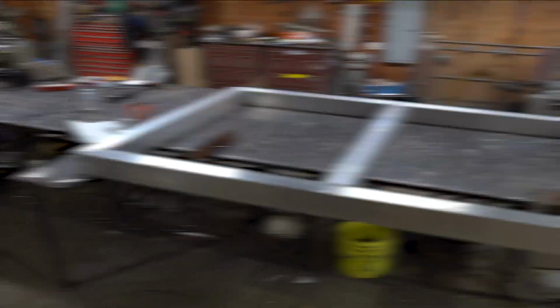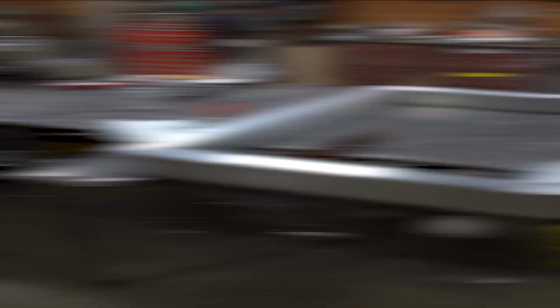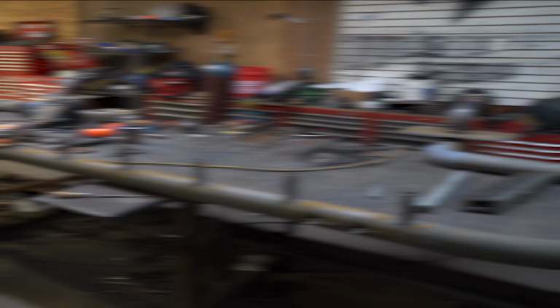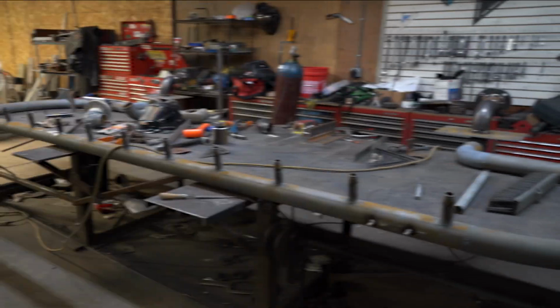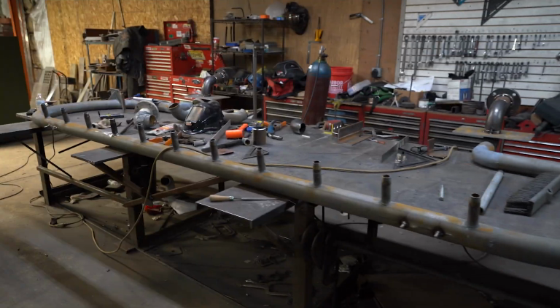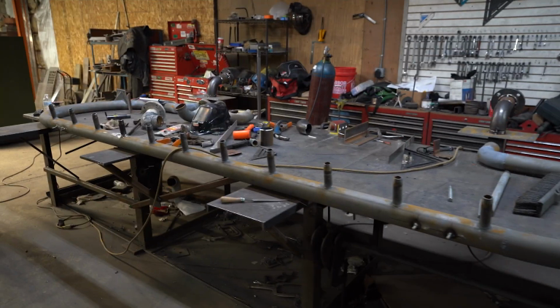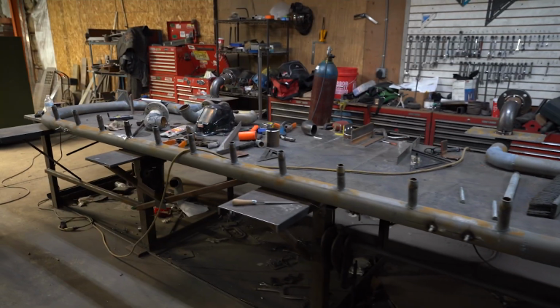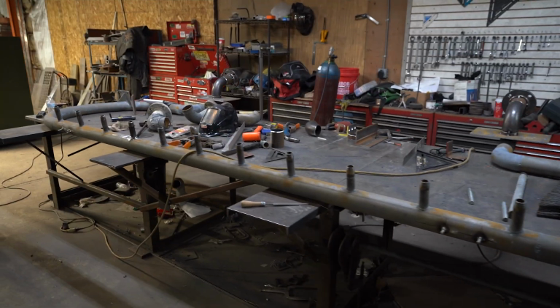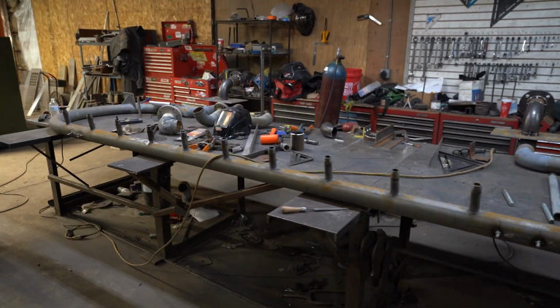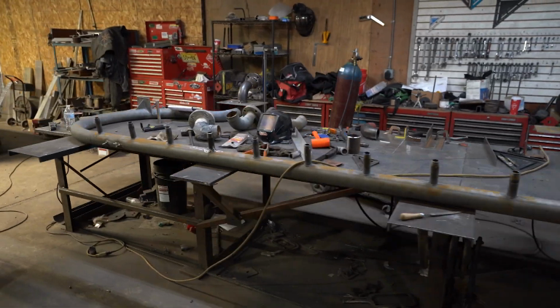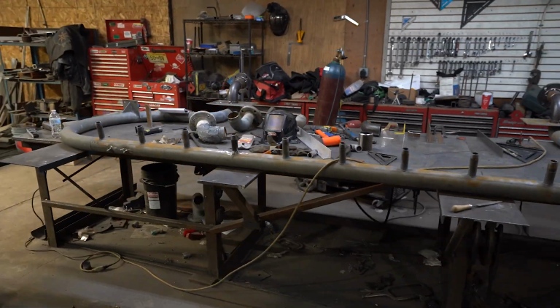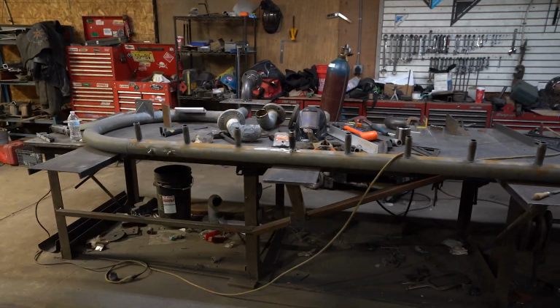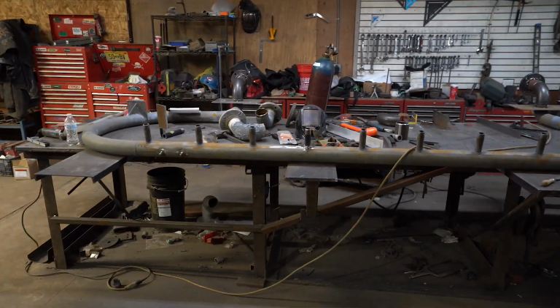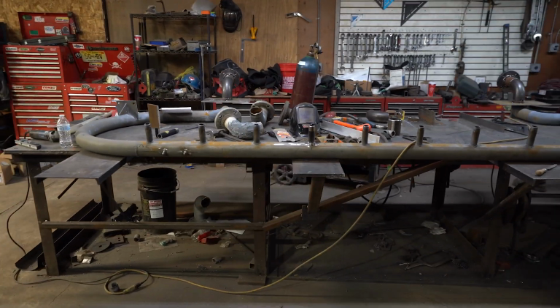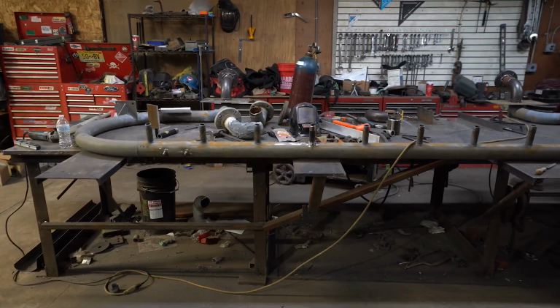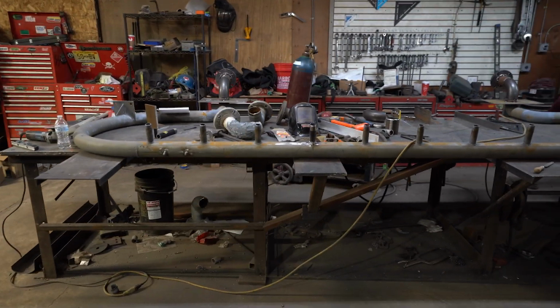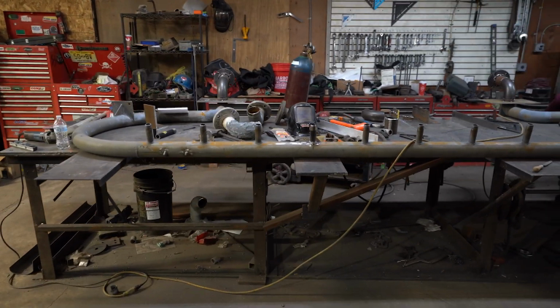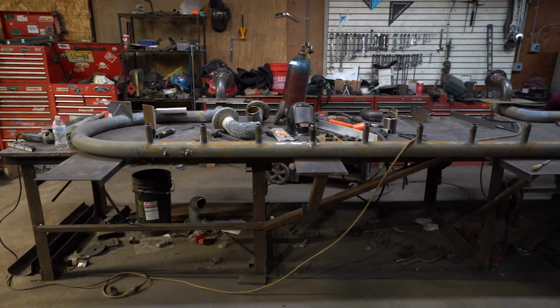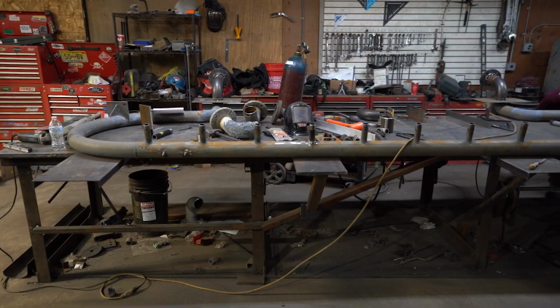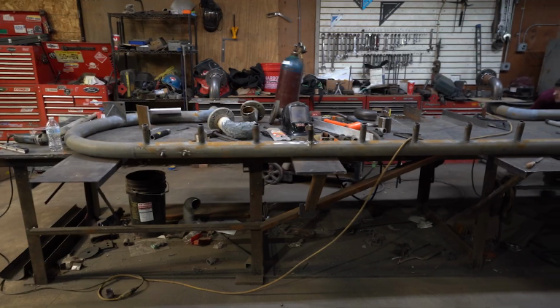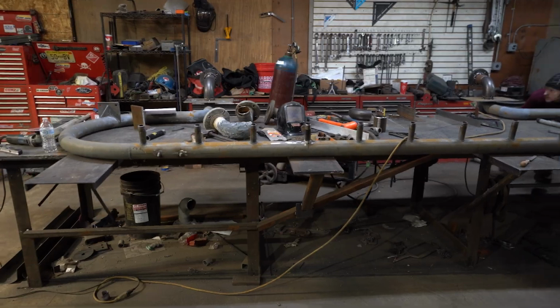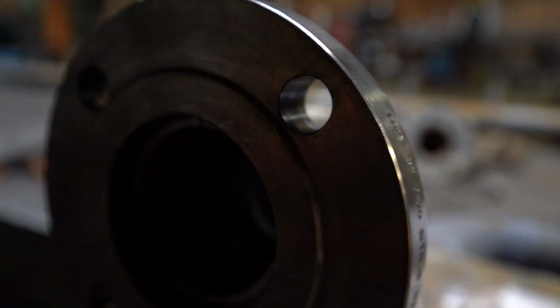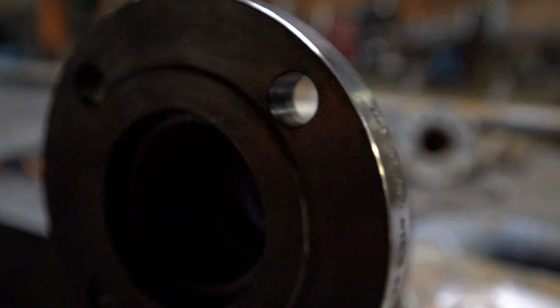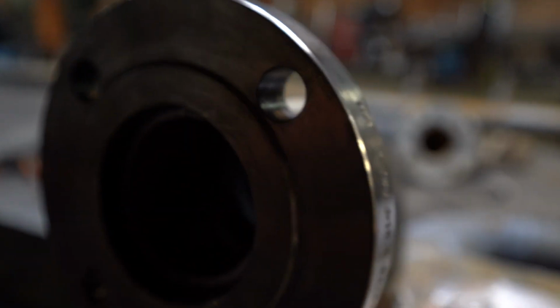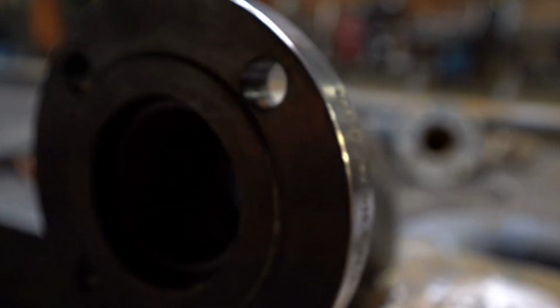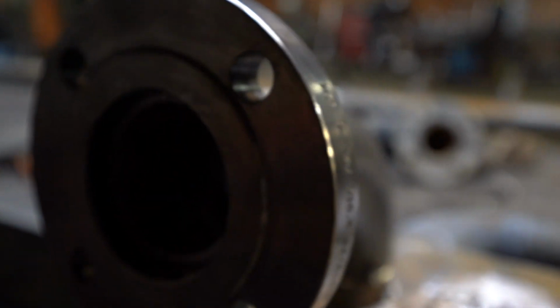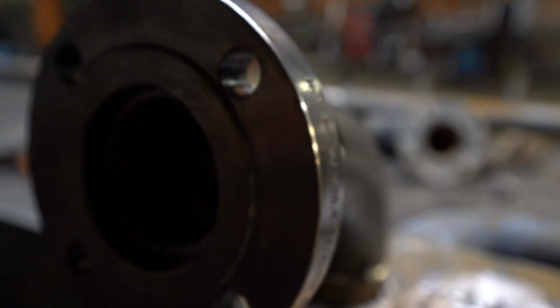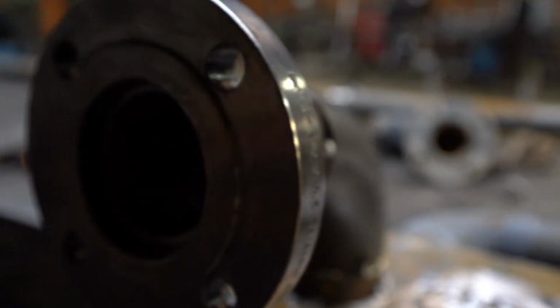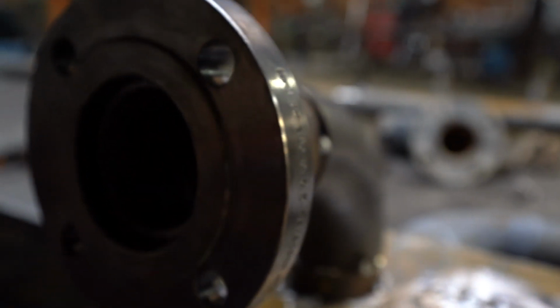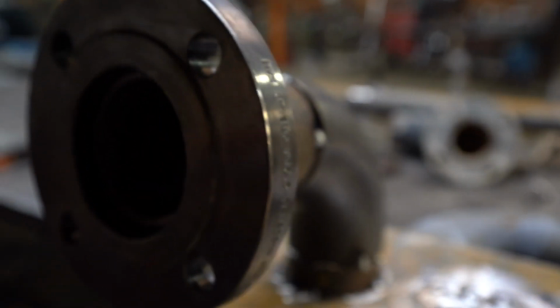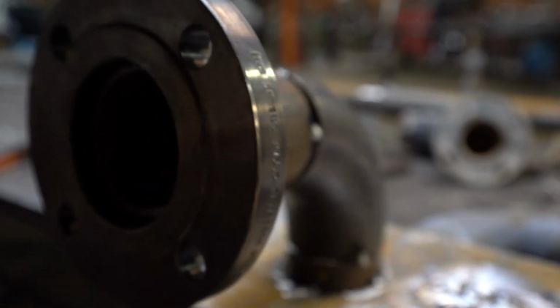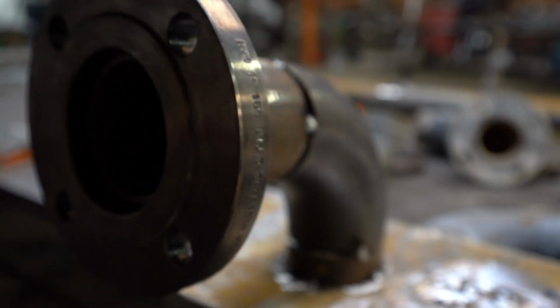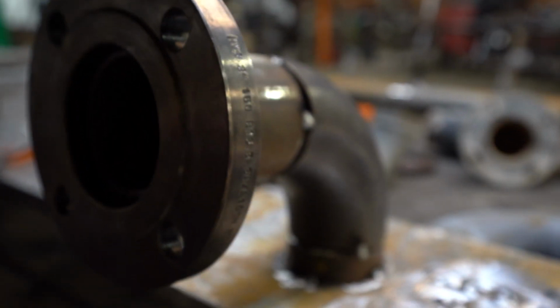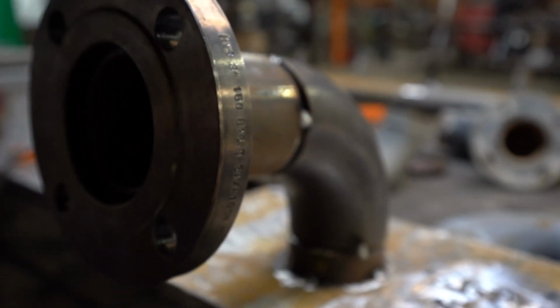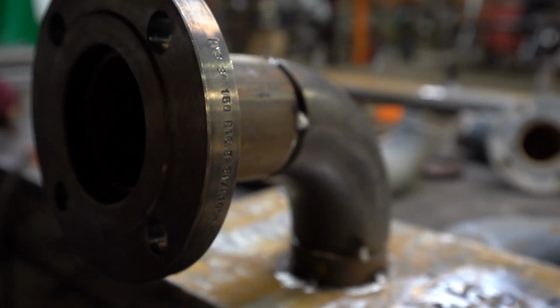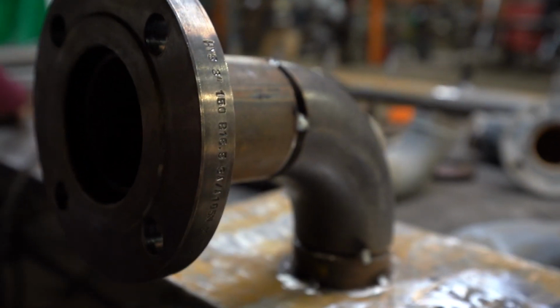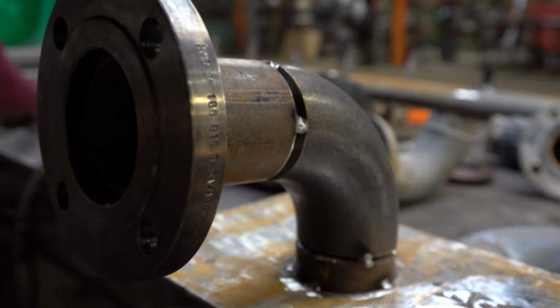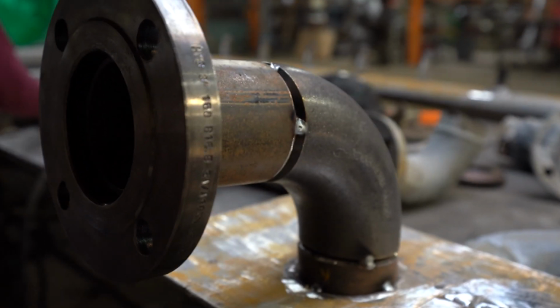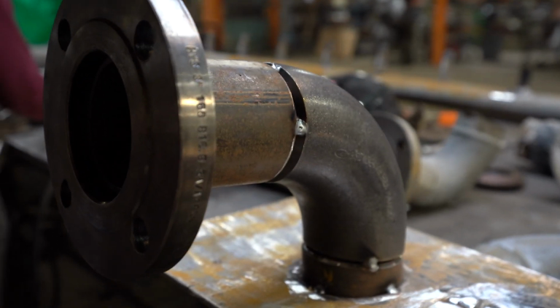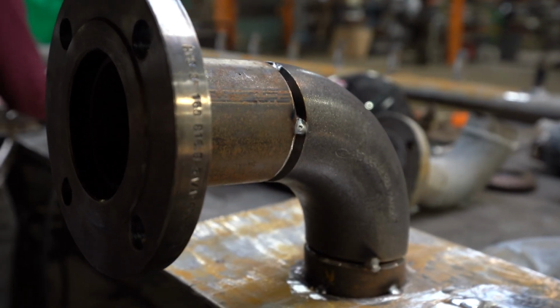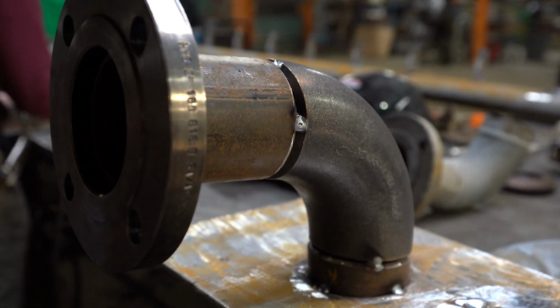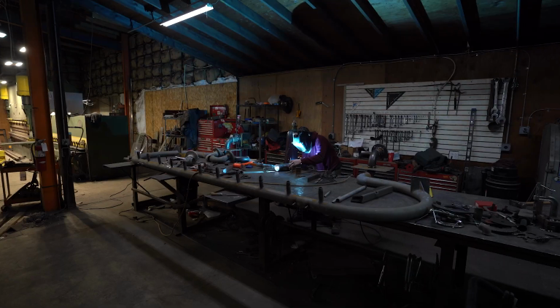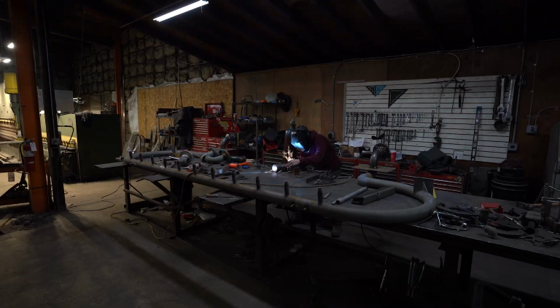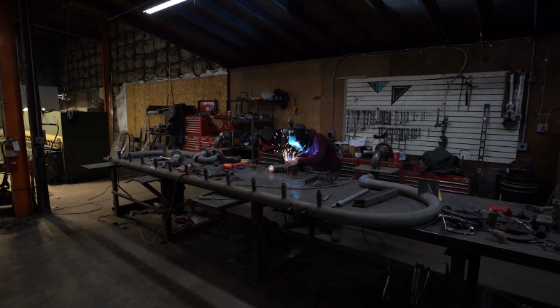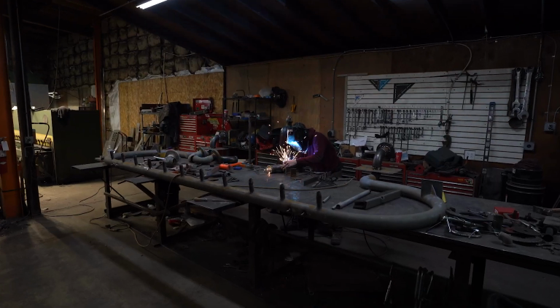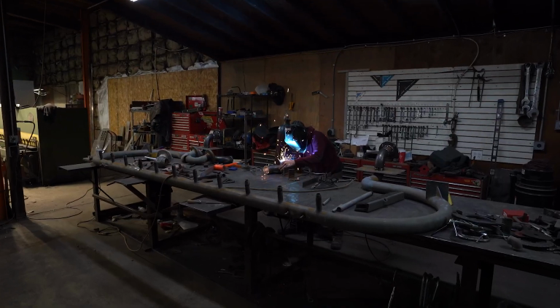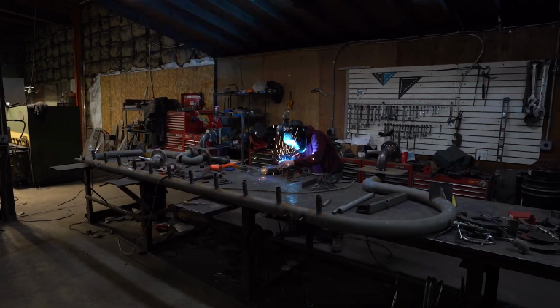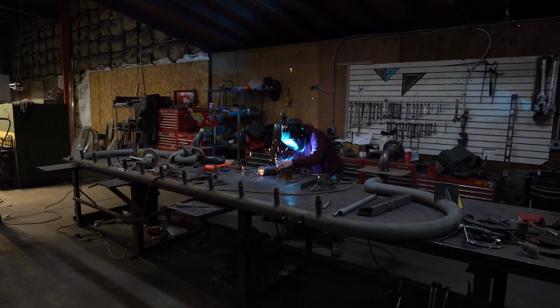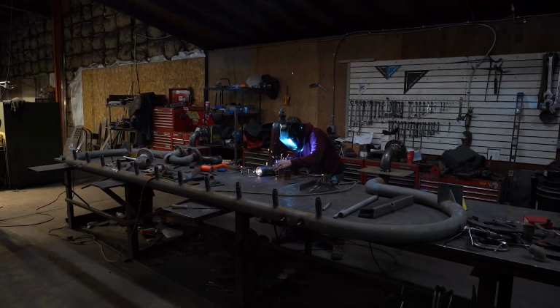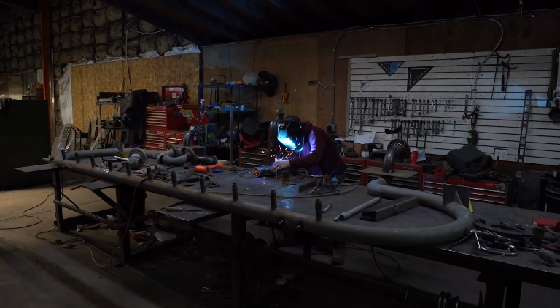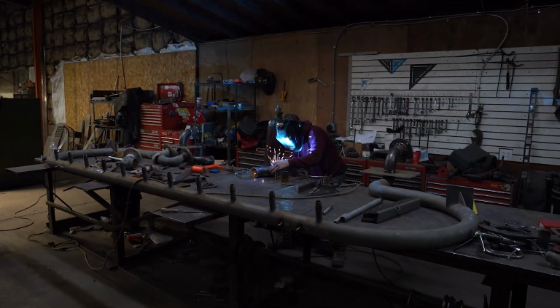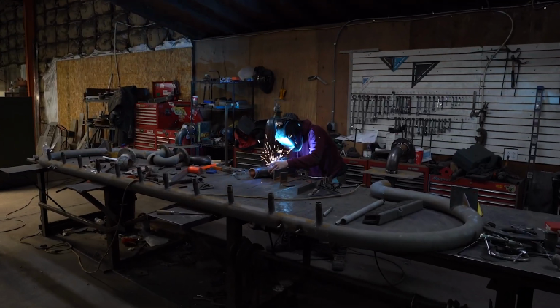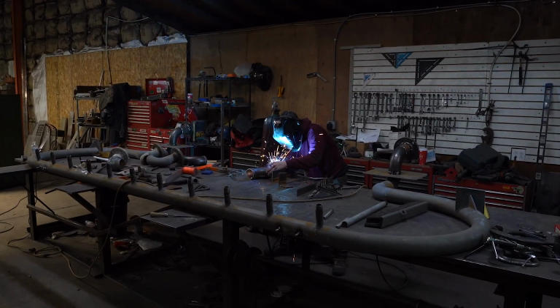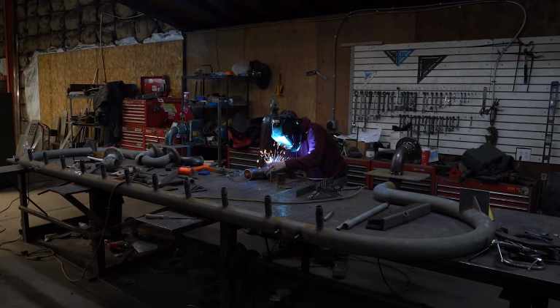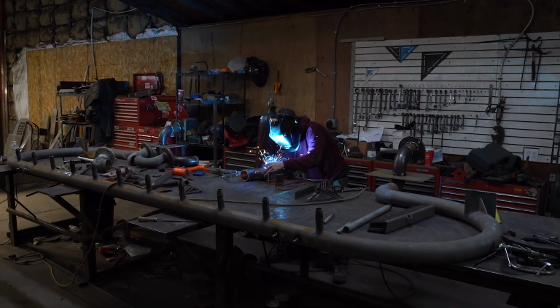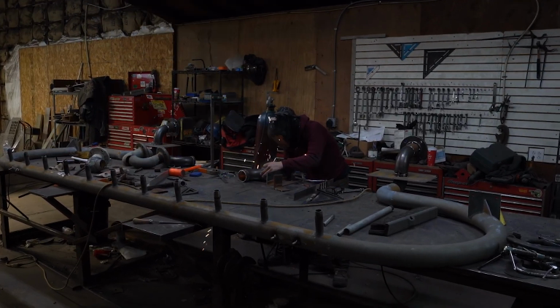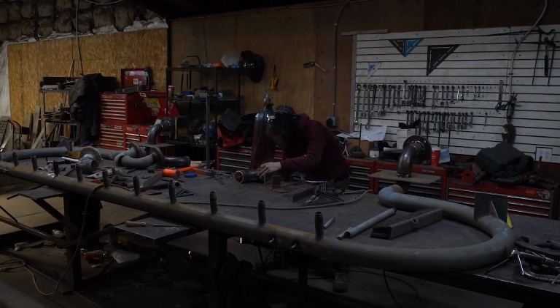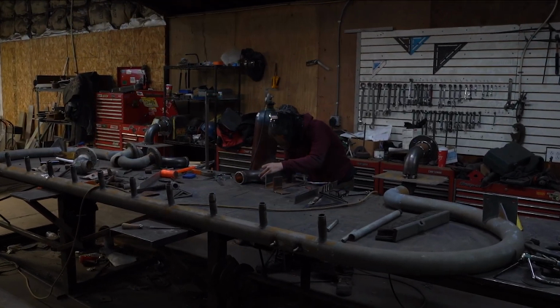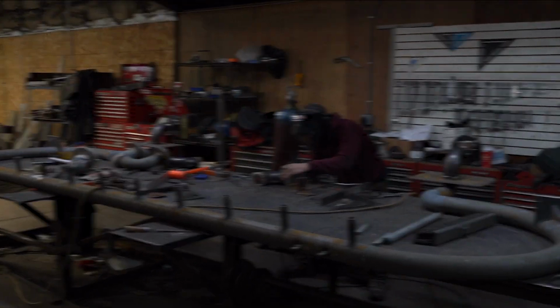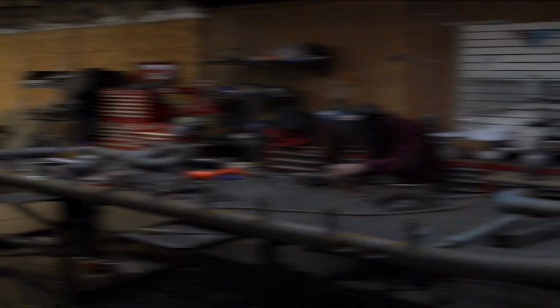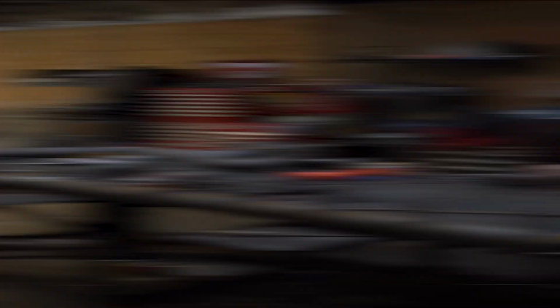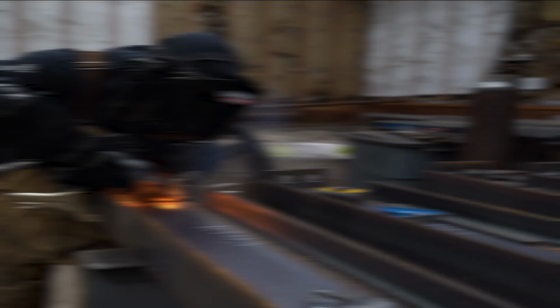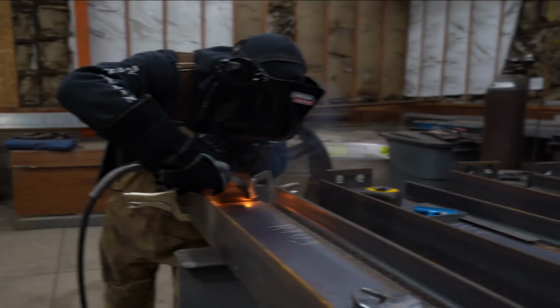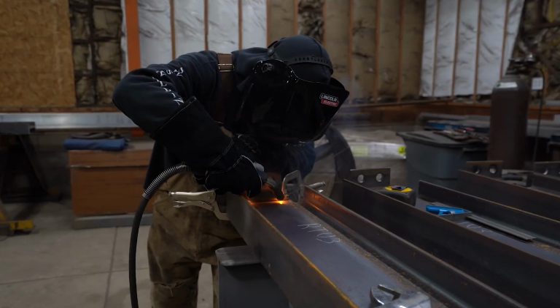And here we've got one of our aces taking care of some repairs on a water manifold for a local water park.